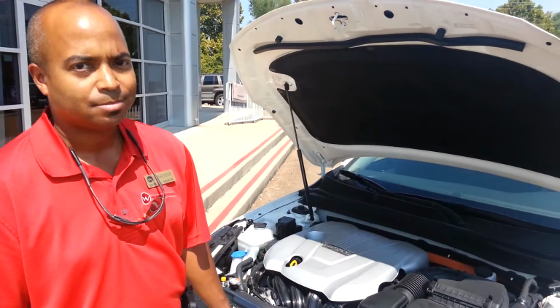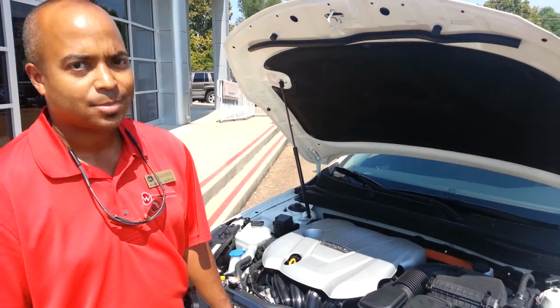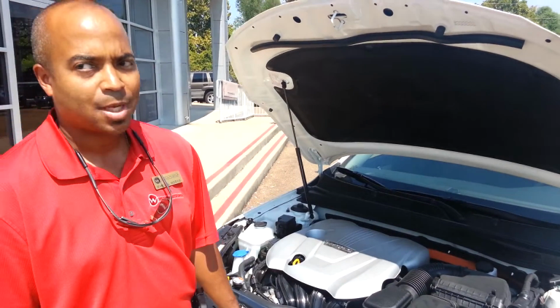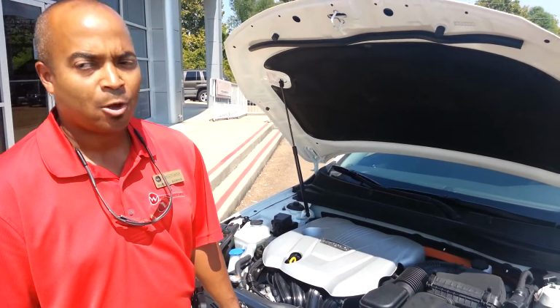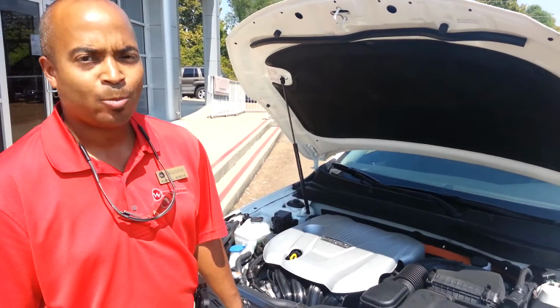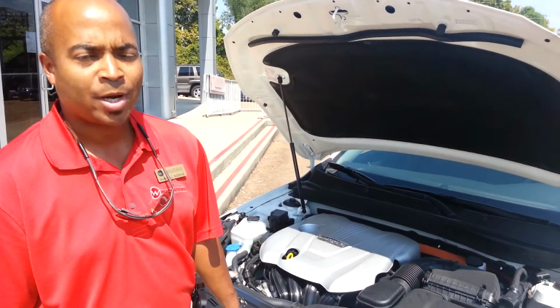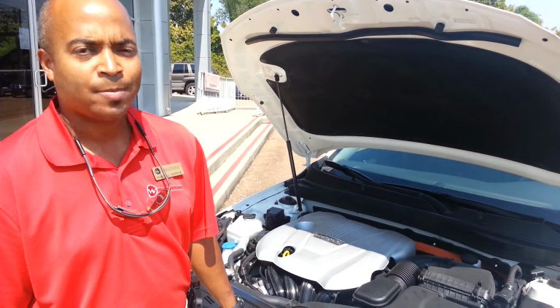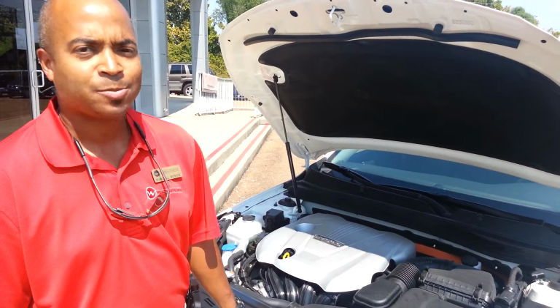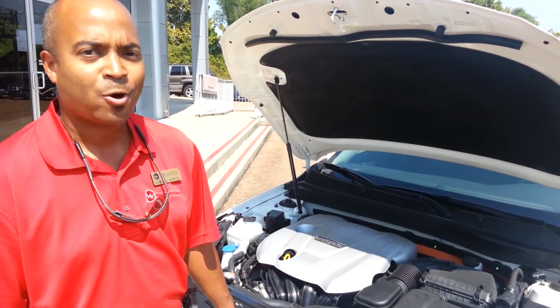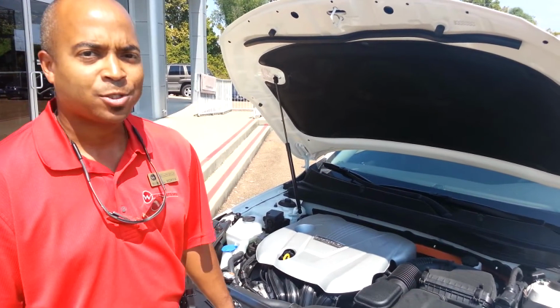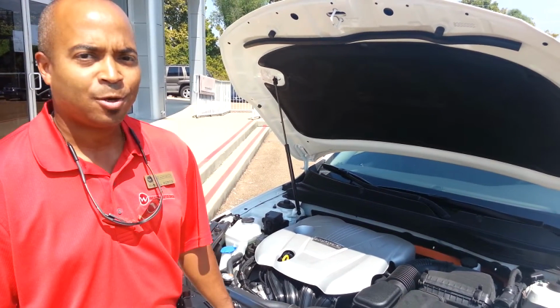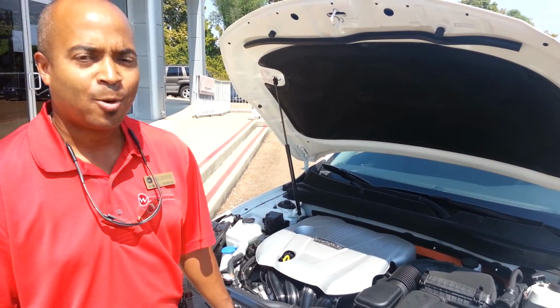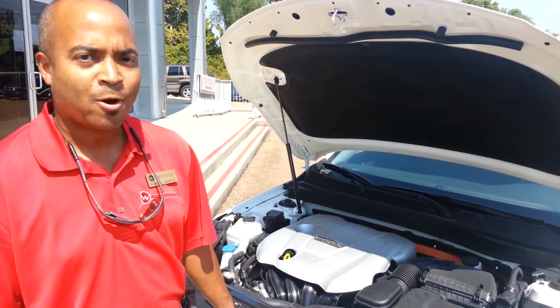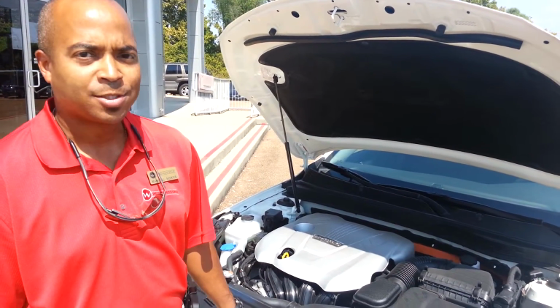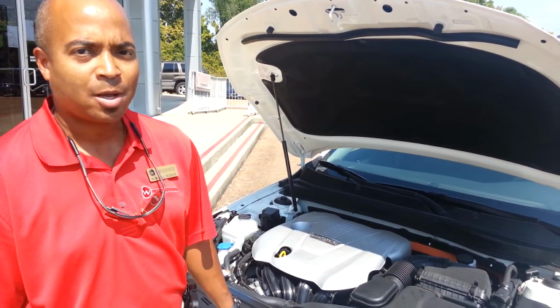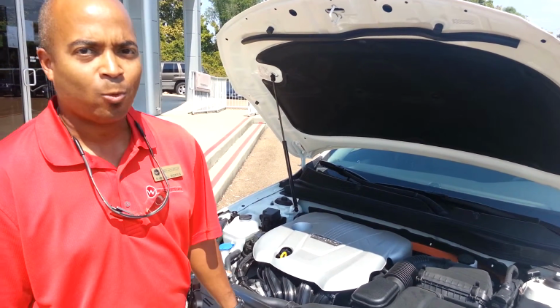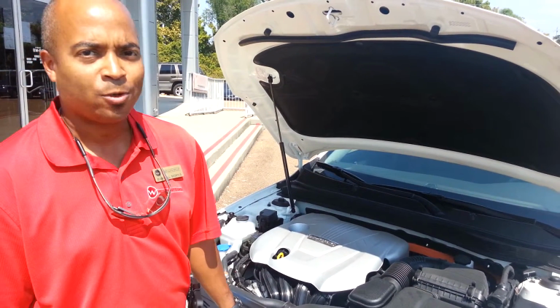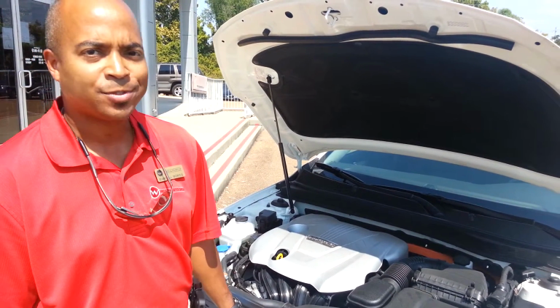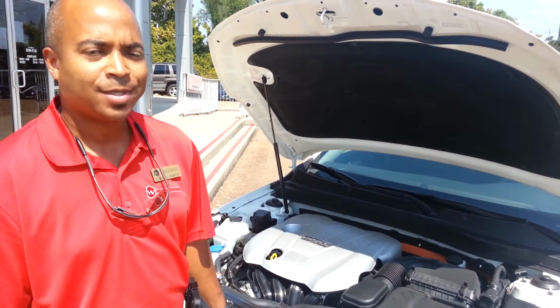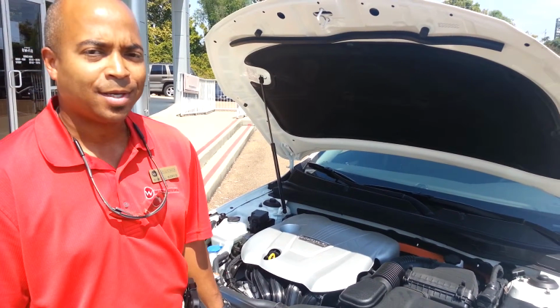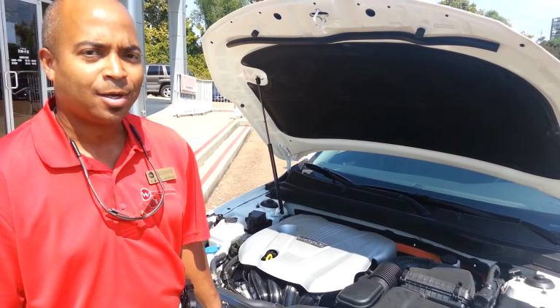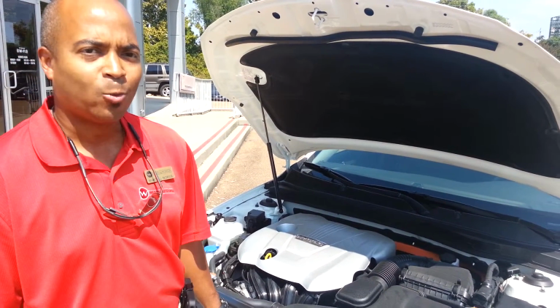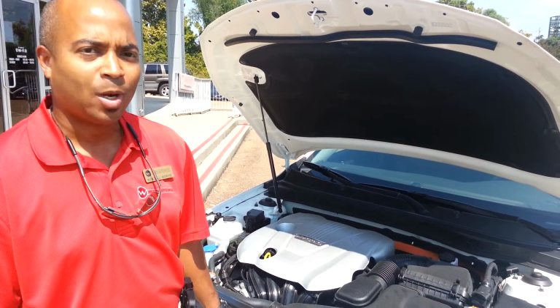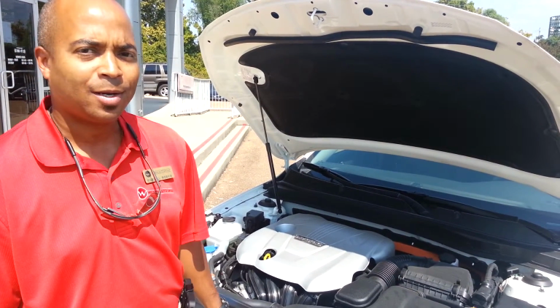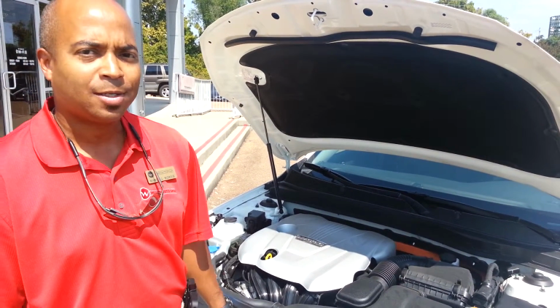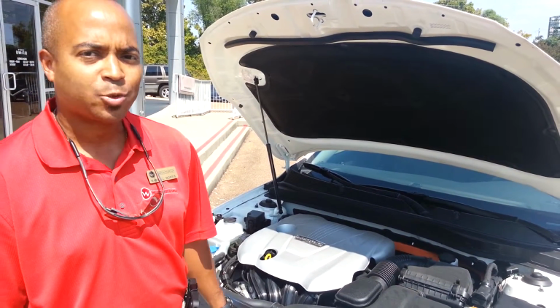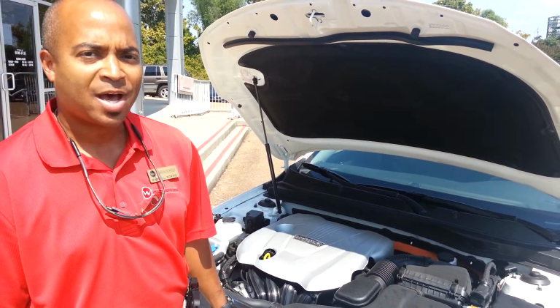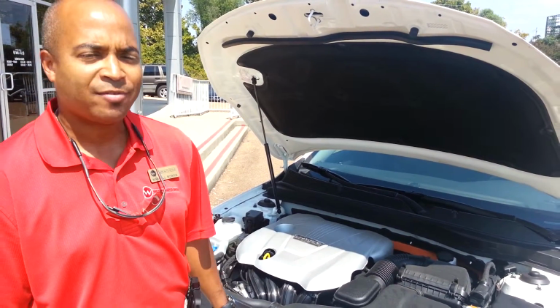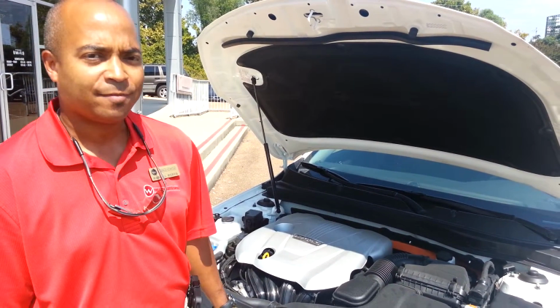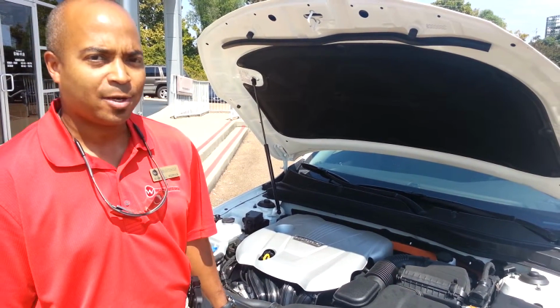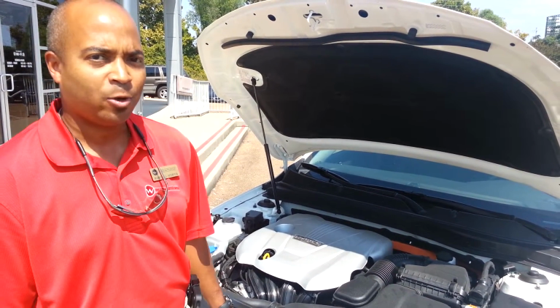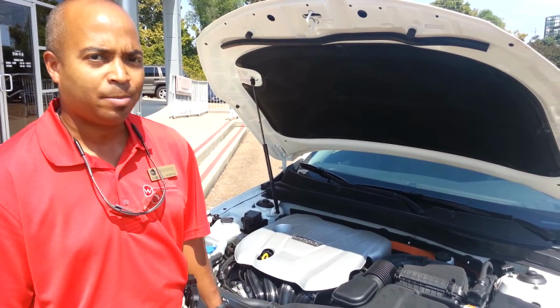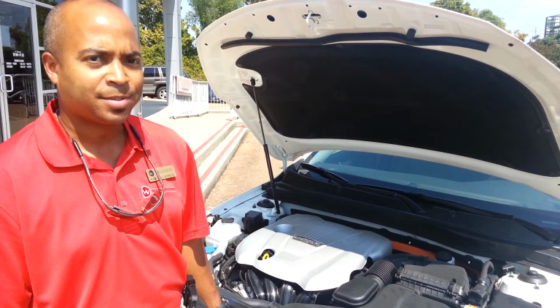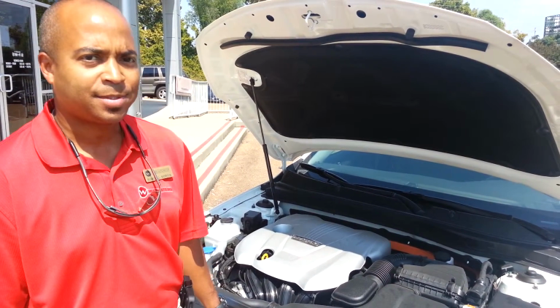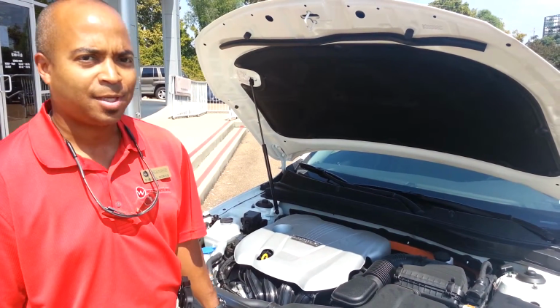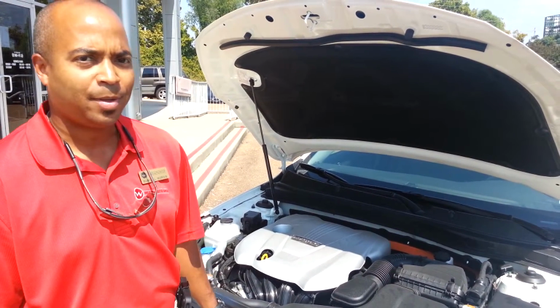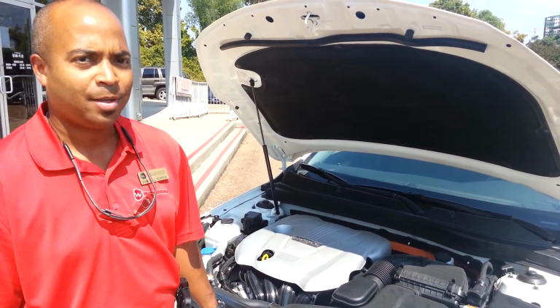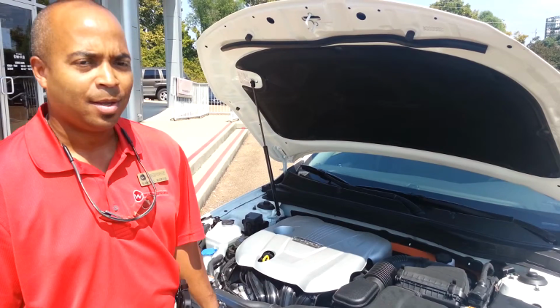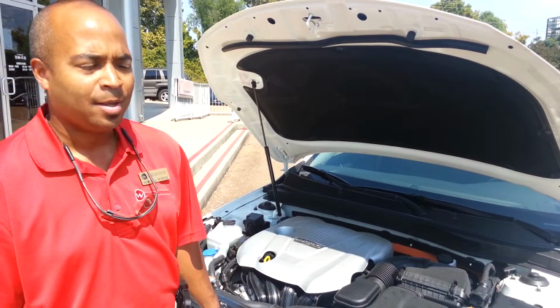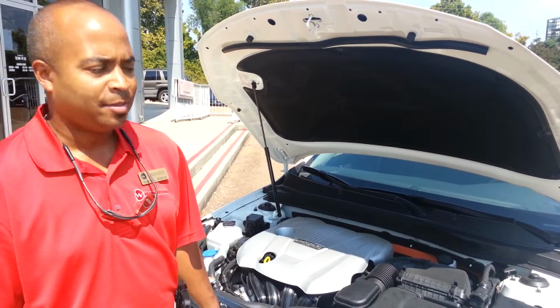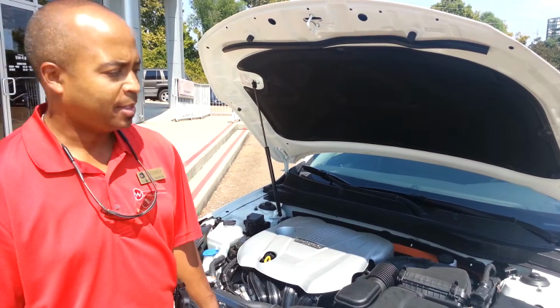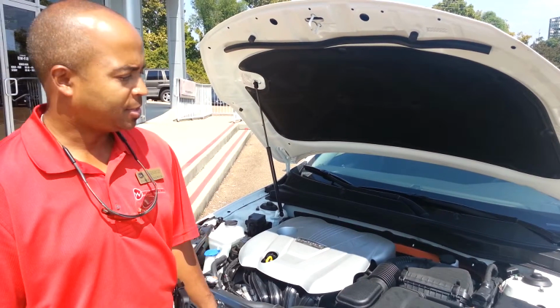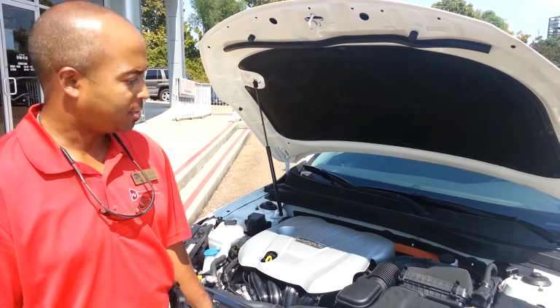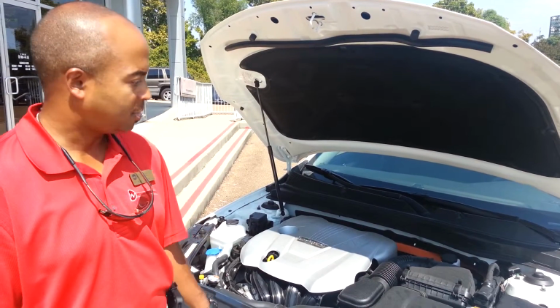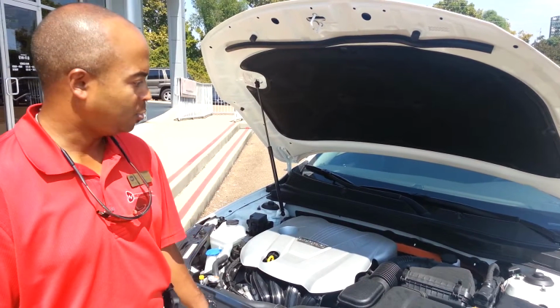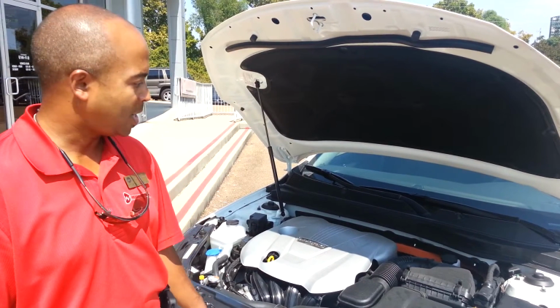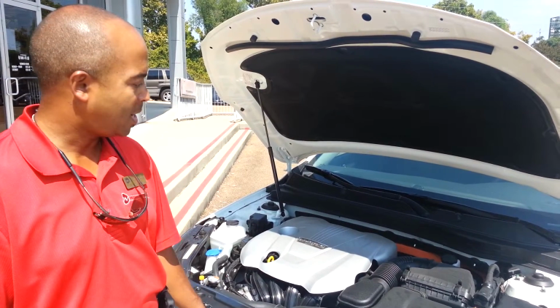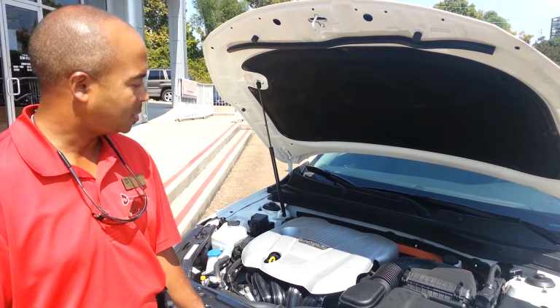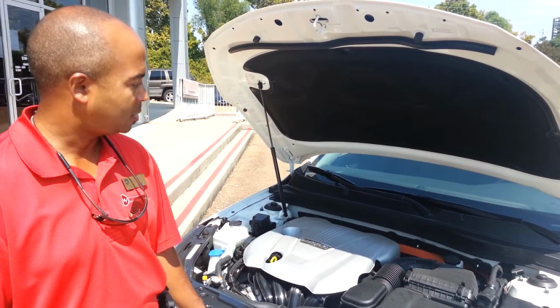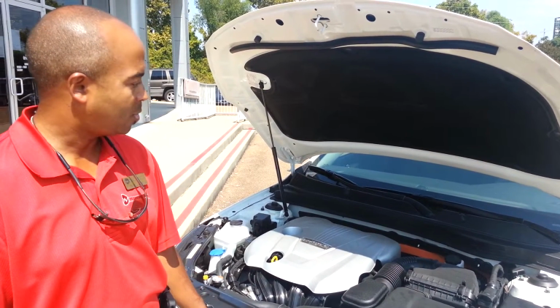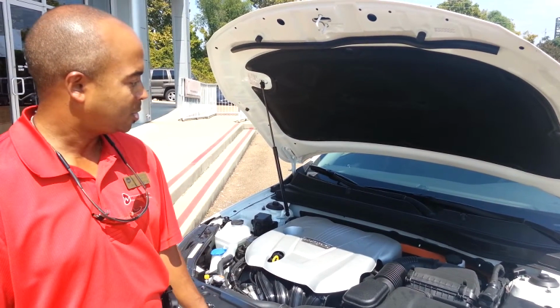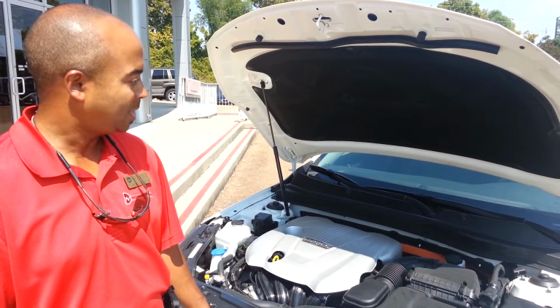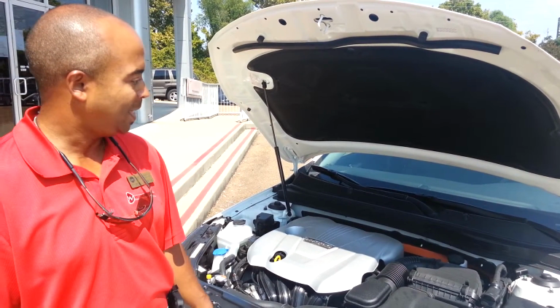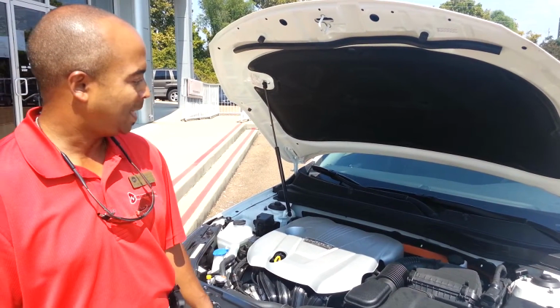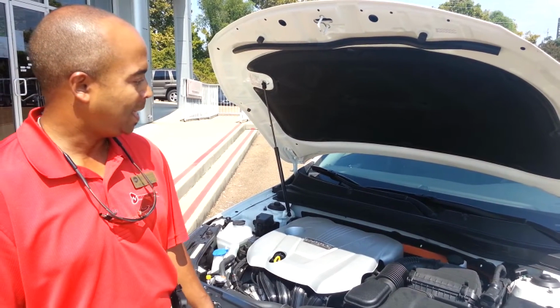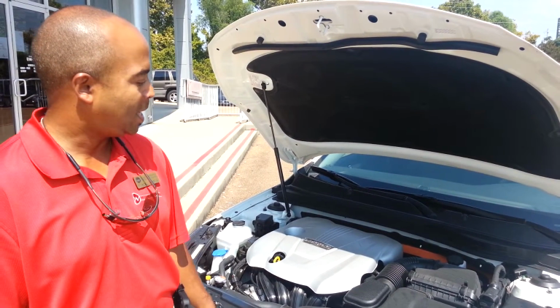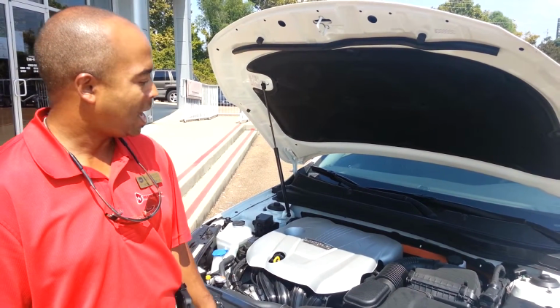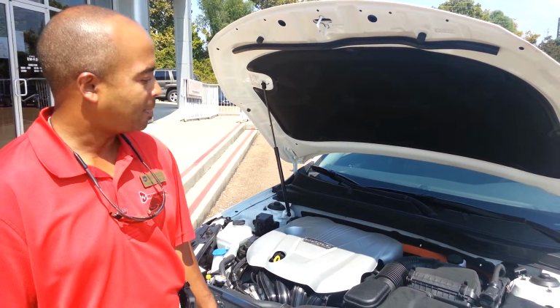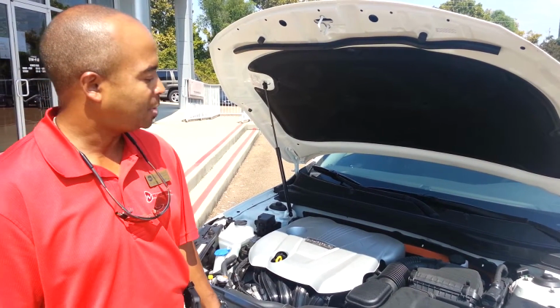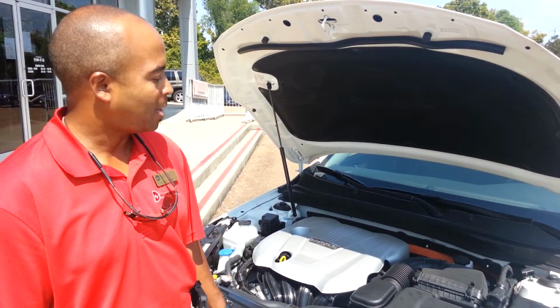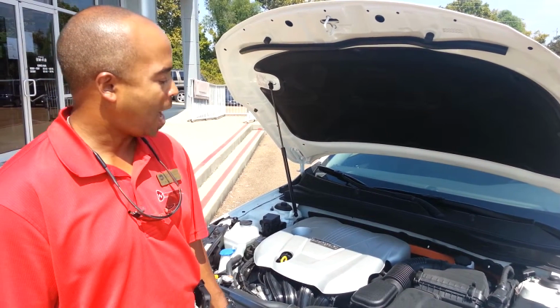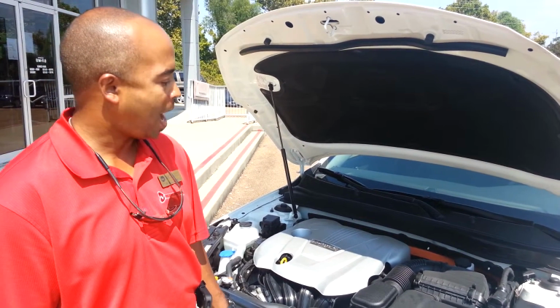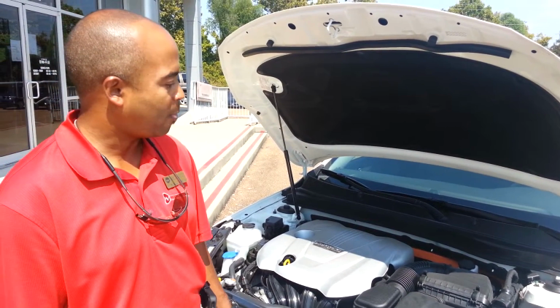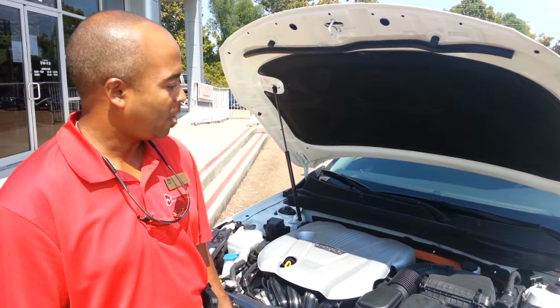Hello, my name is Marcel Morris and I'm at Wilson Kia on Lakeland Drive in Mississippi. This is the 2013 Kia Optima Hybrid.